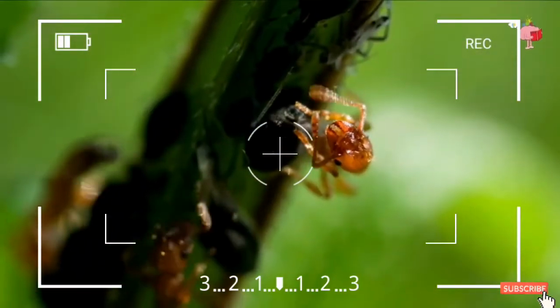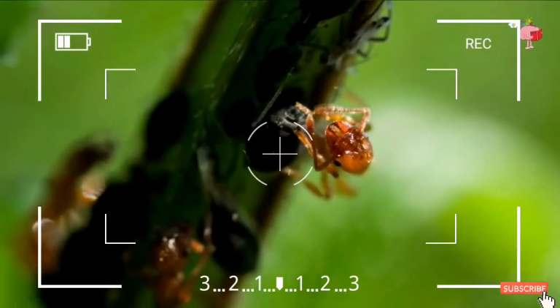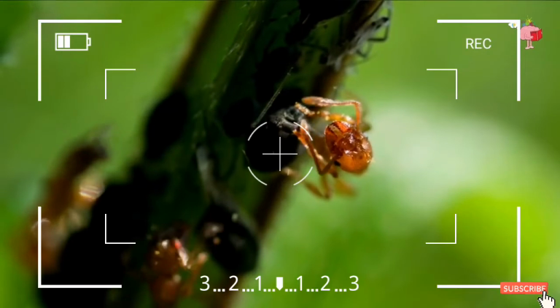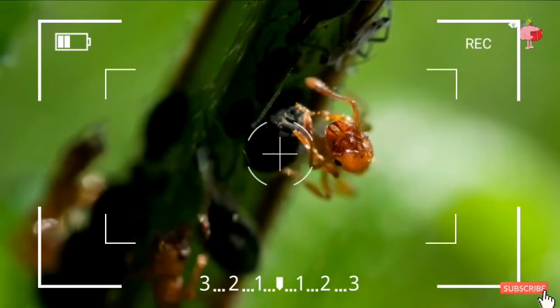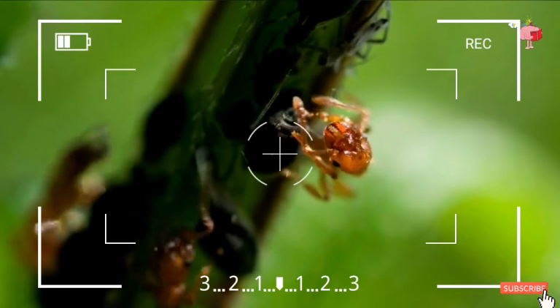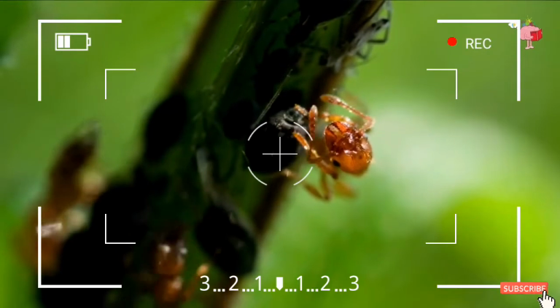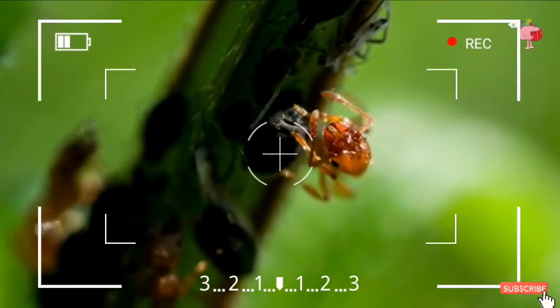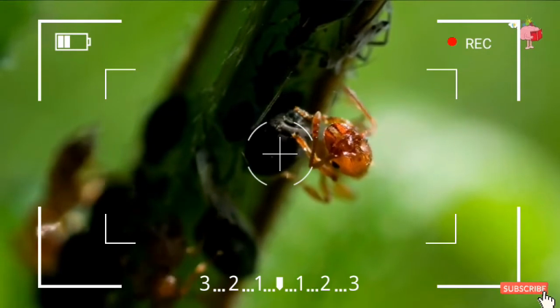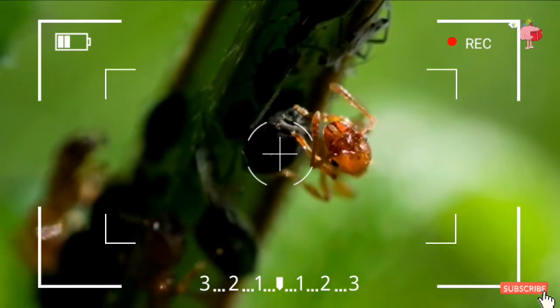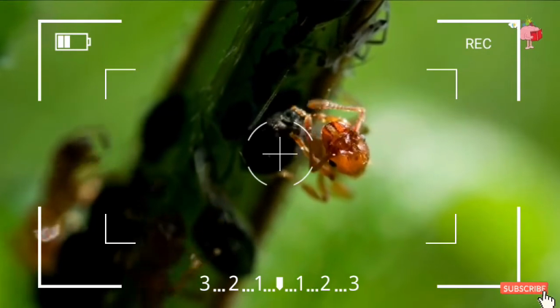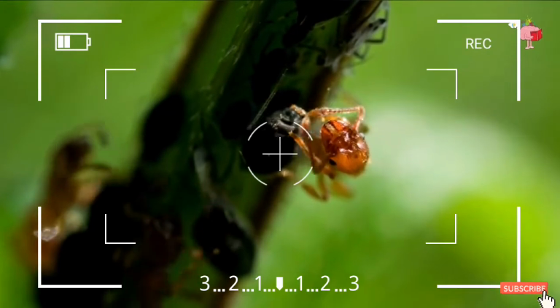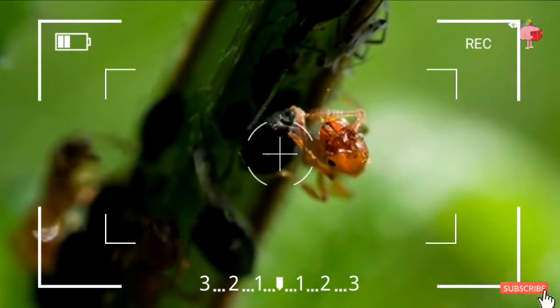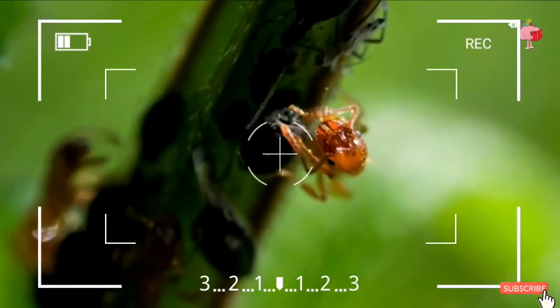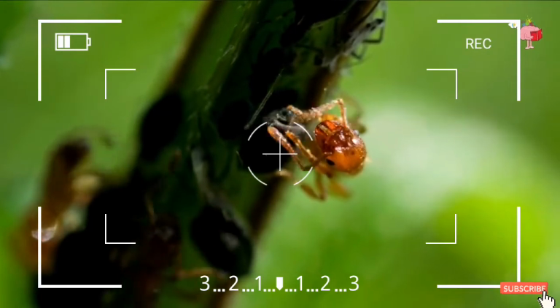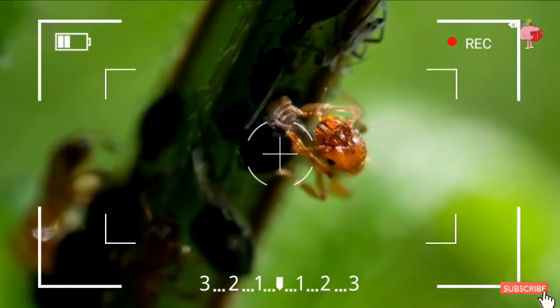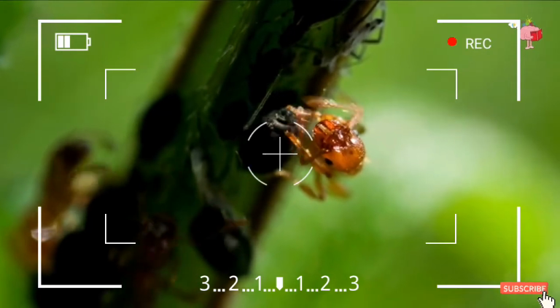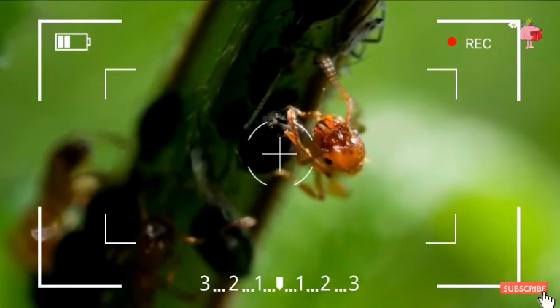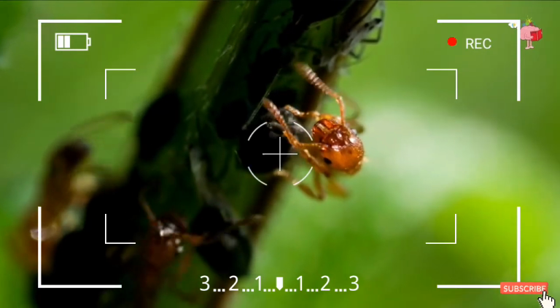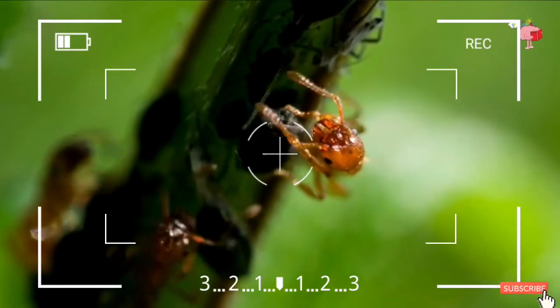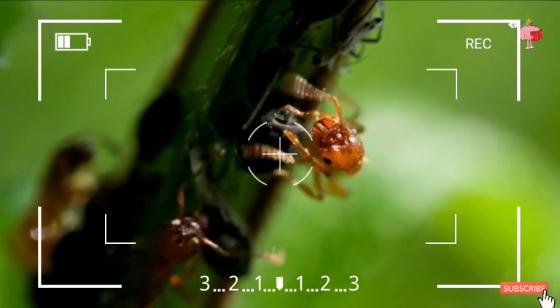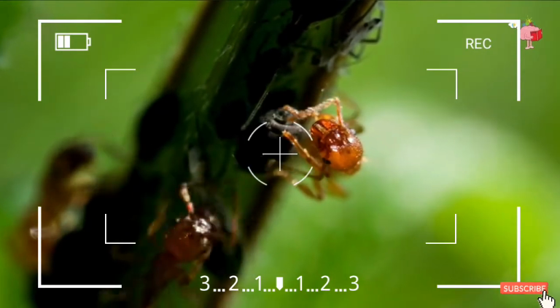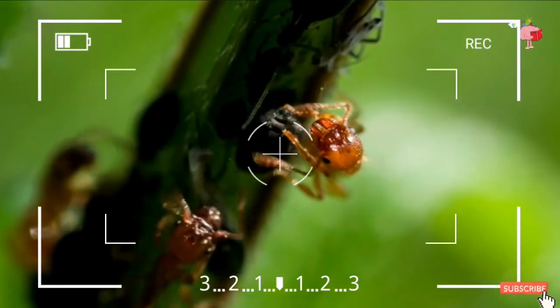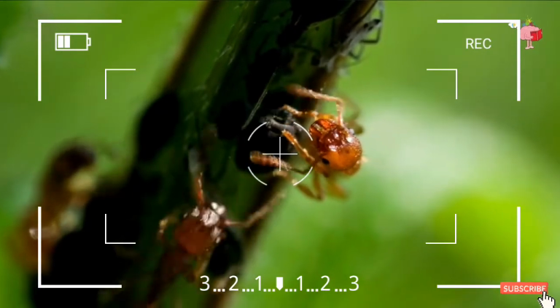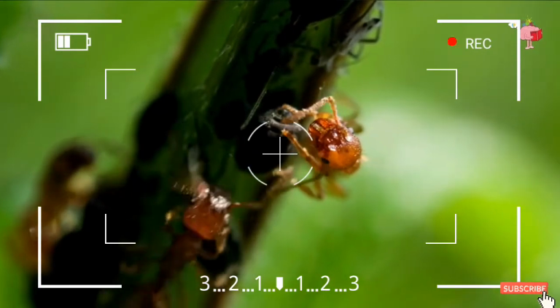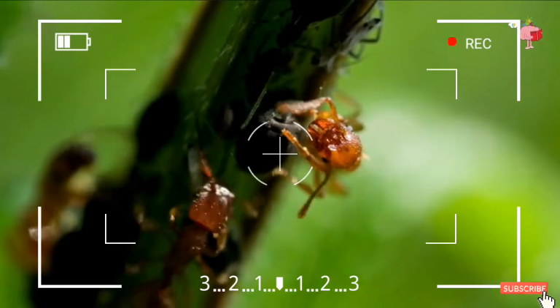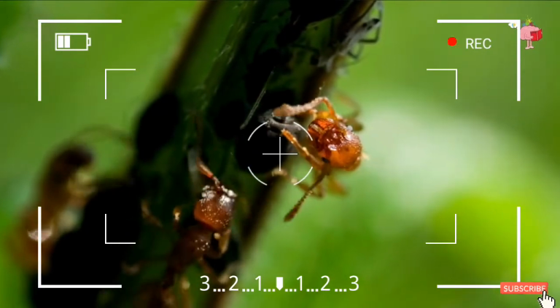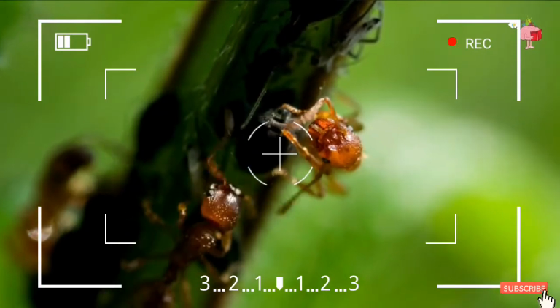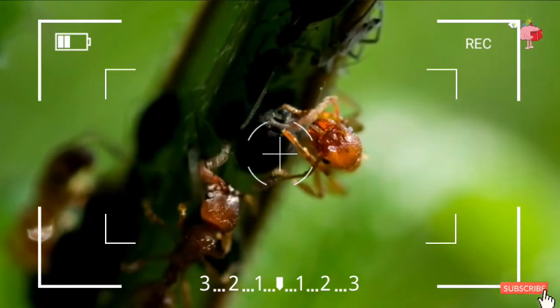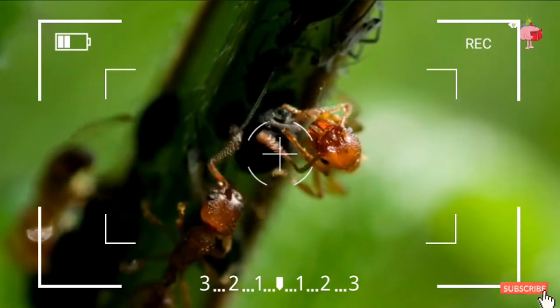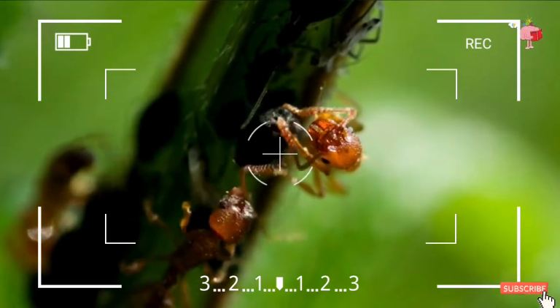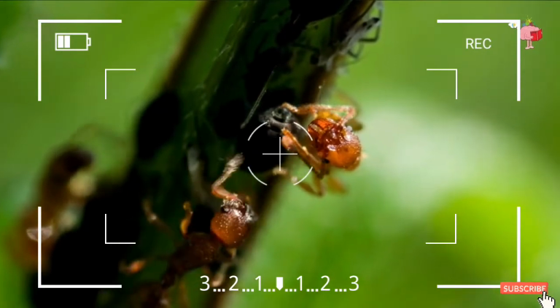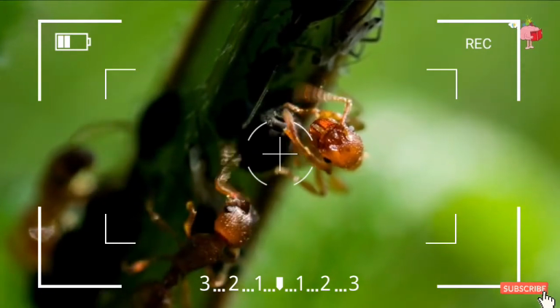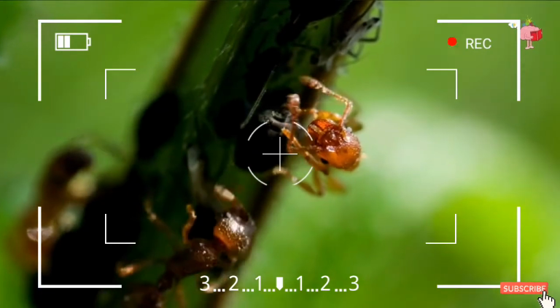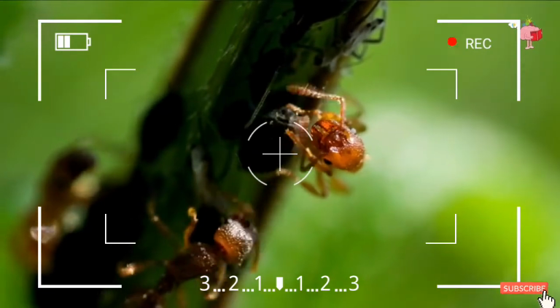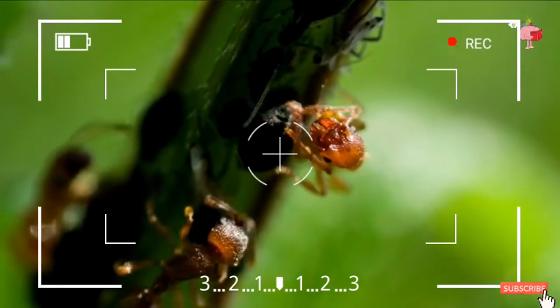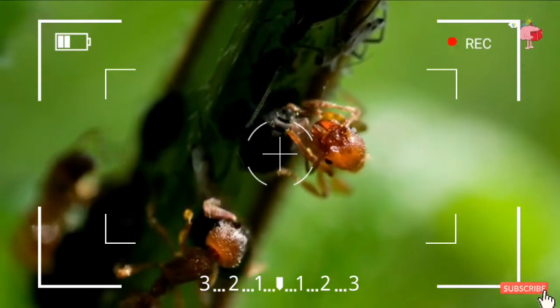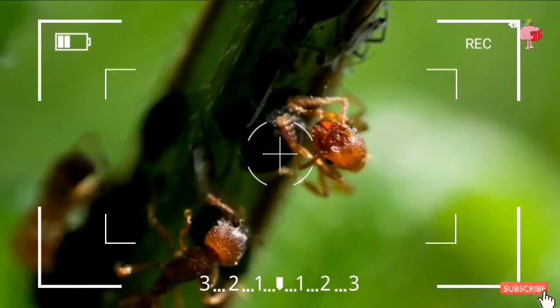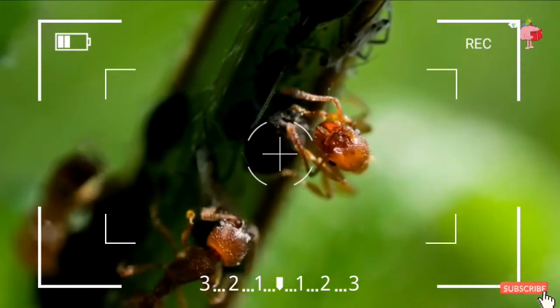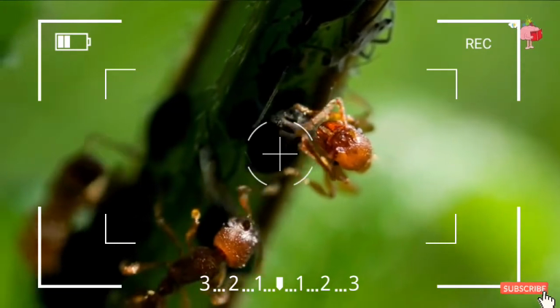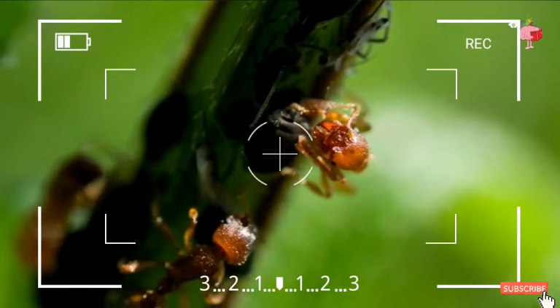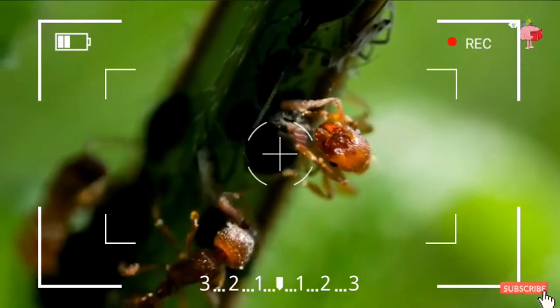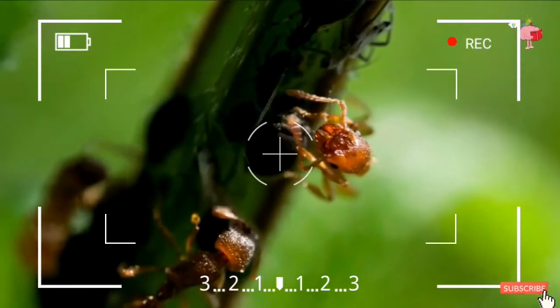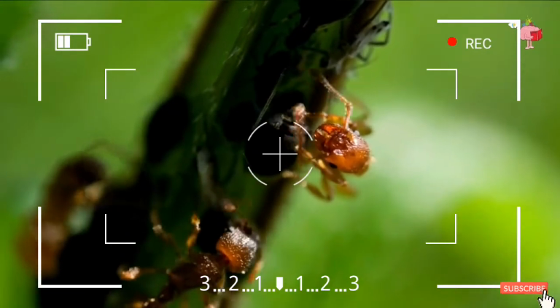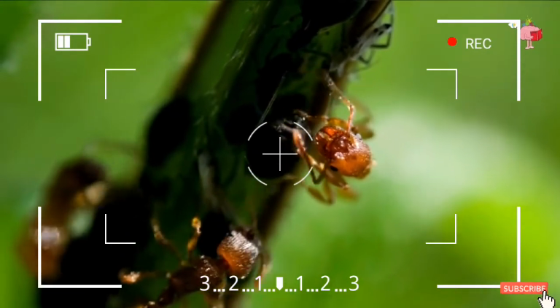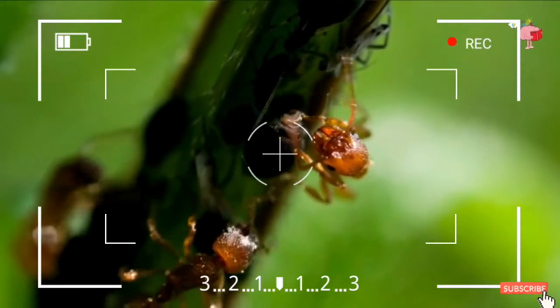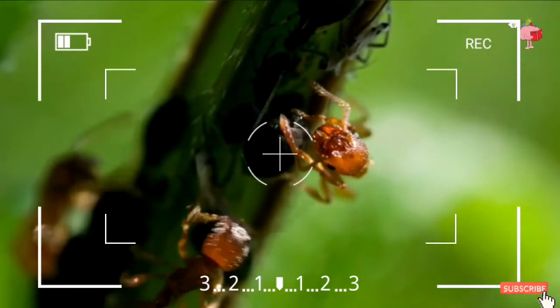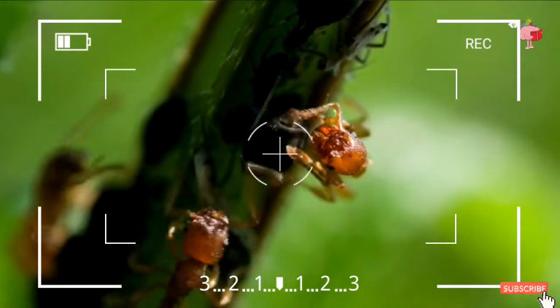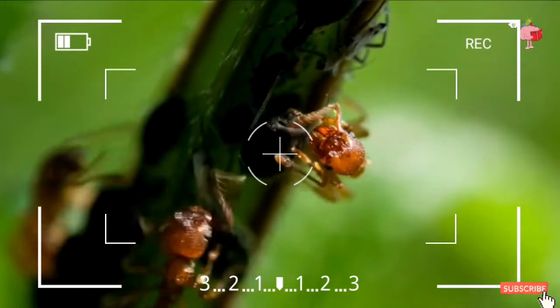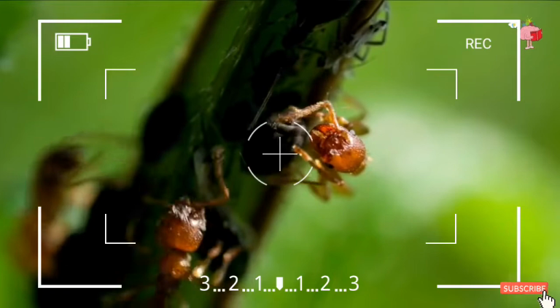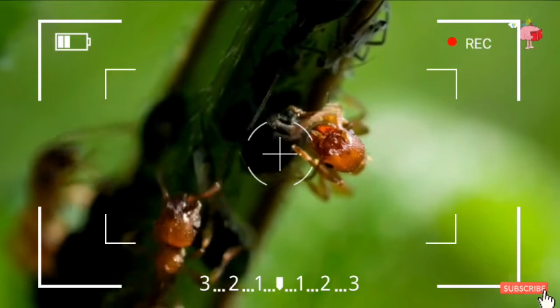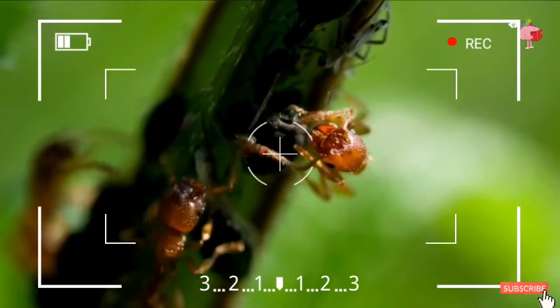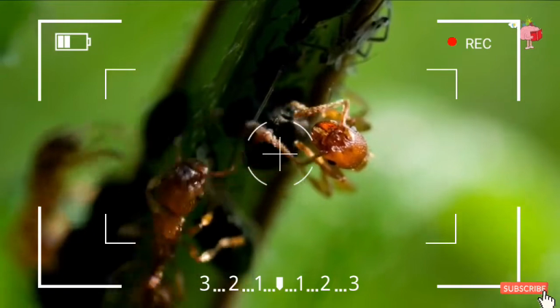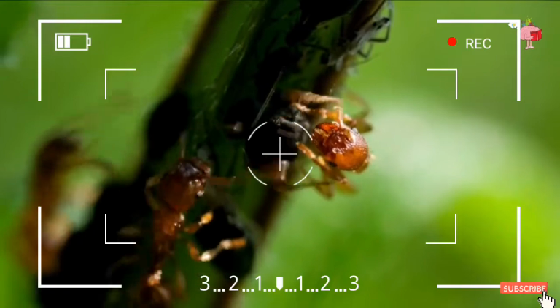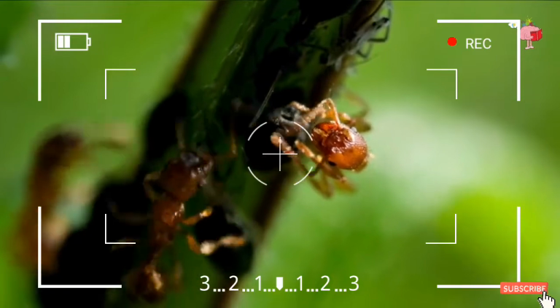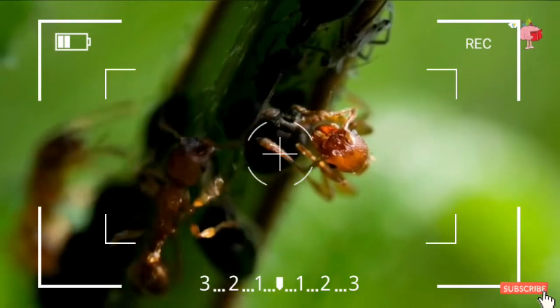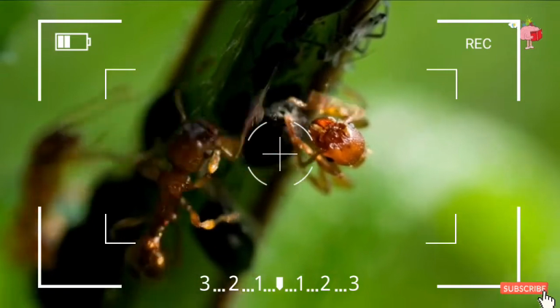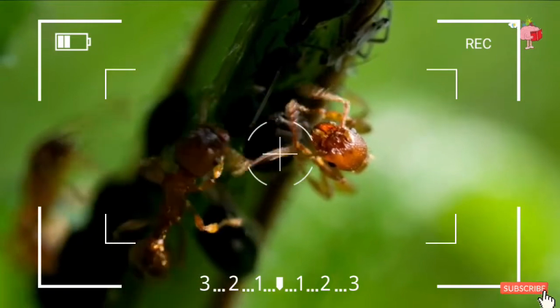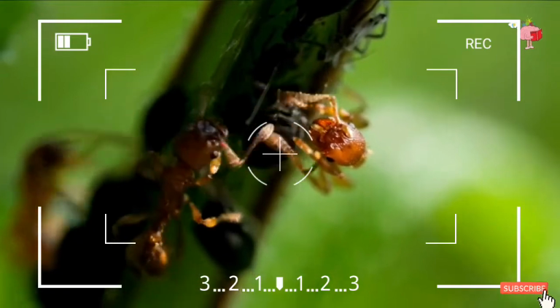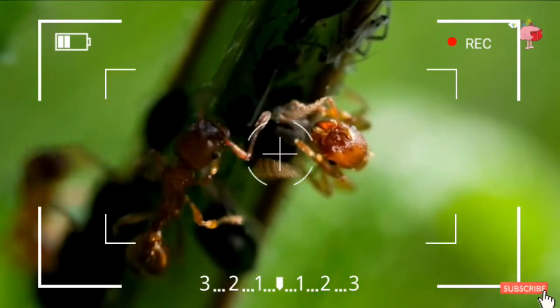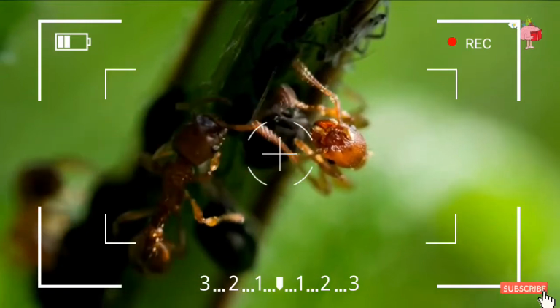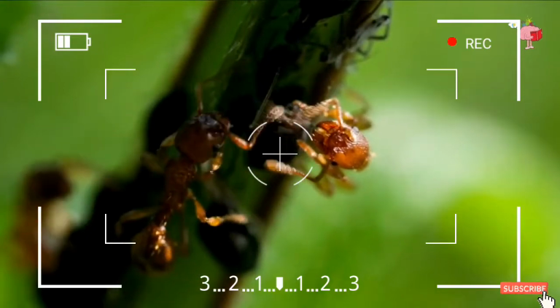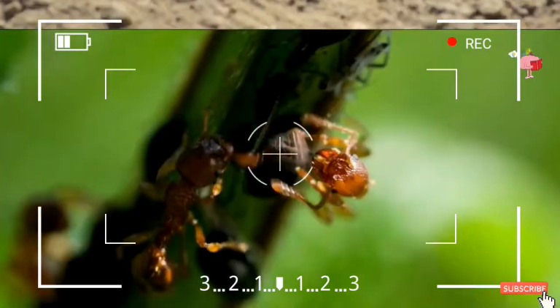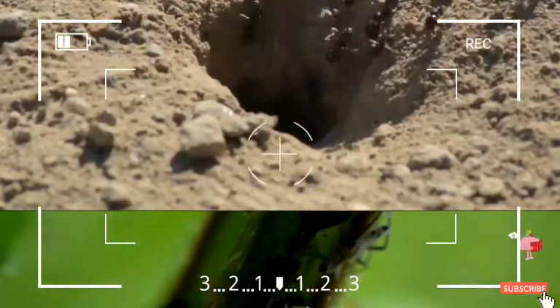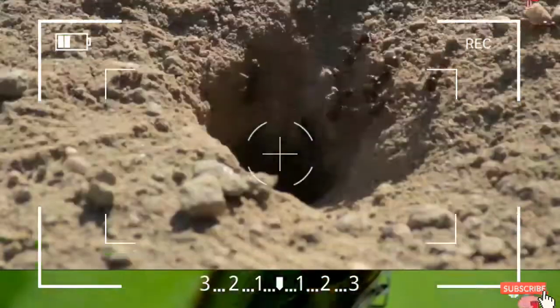Instead, the tracheae are found all over the body, with each branch ending in a cul-de-sac with a wet end wall that meets the cell membrane directly.